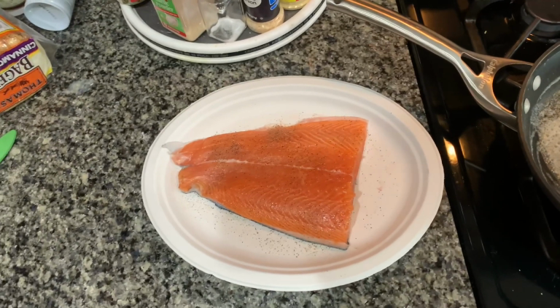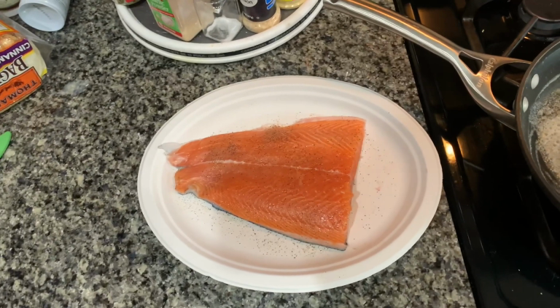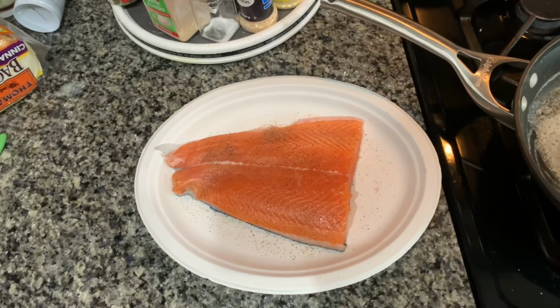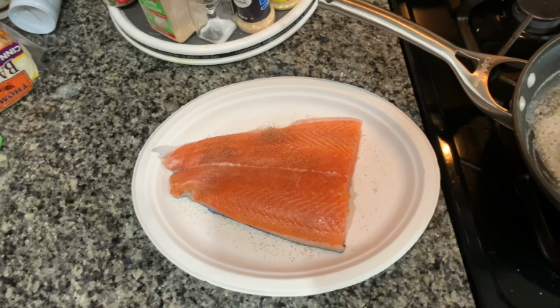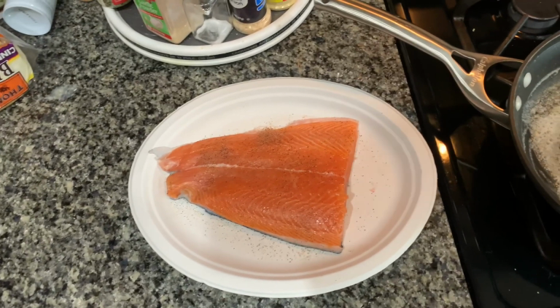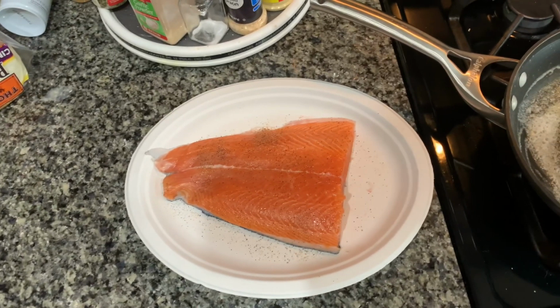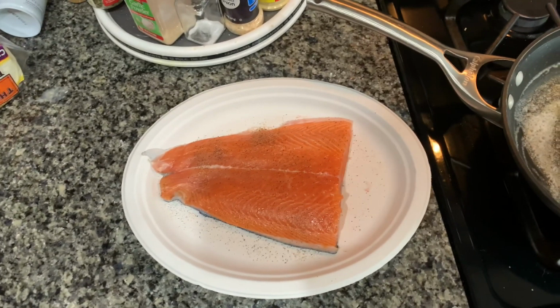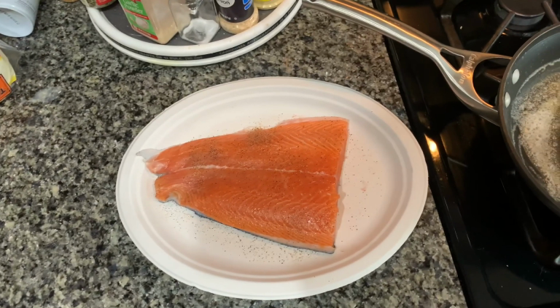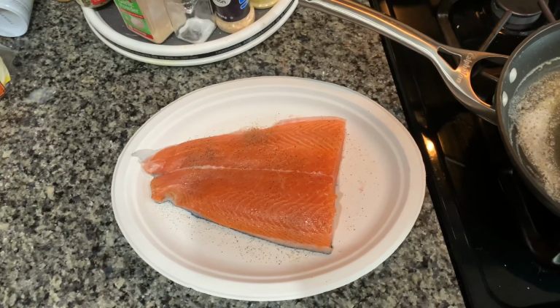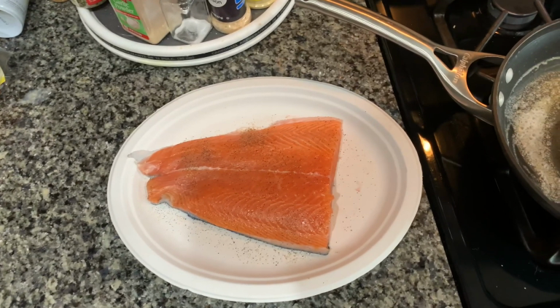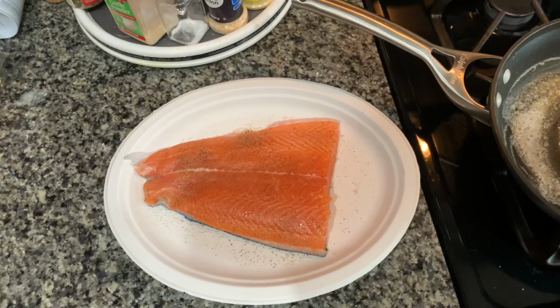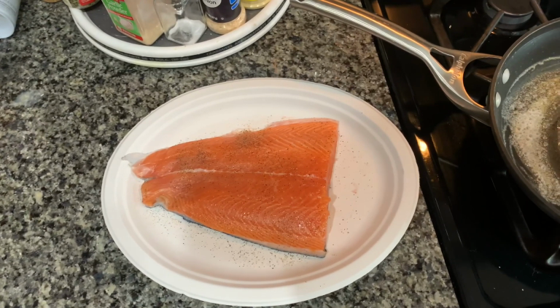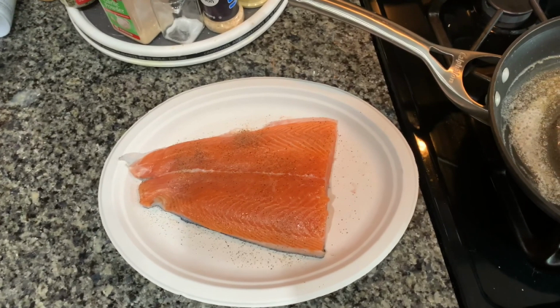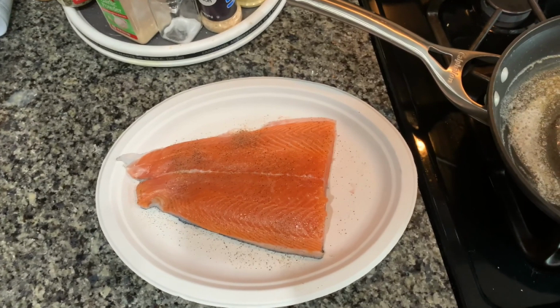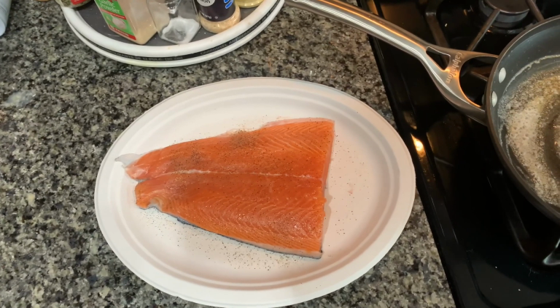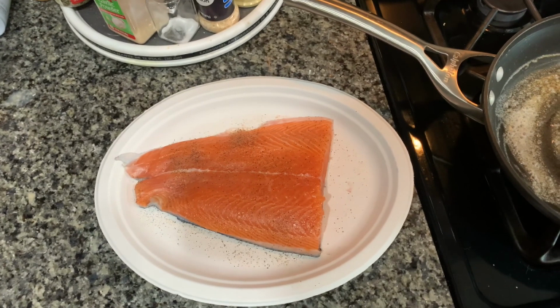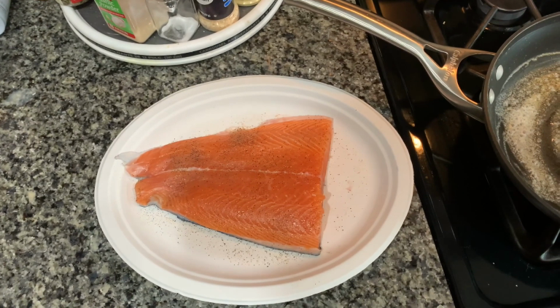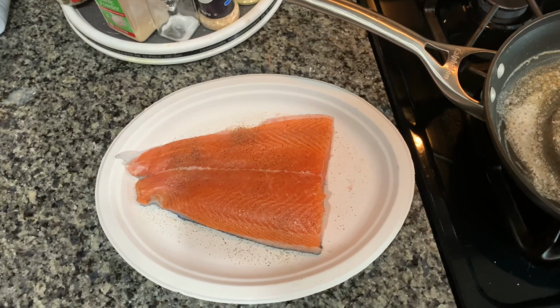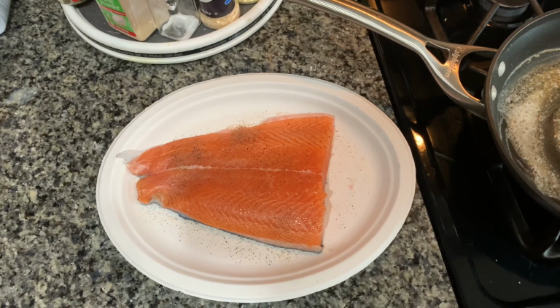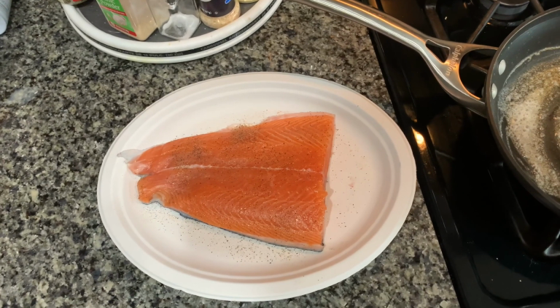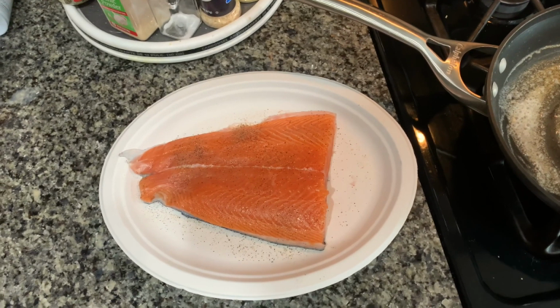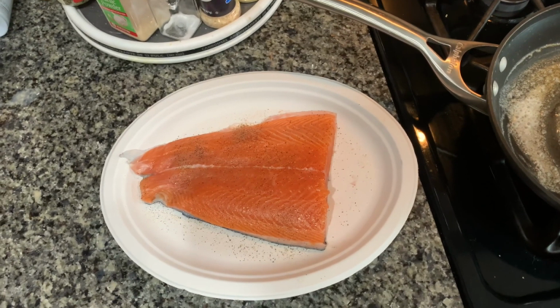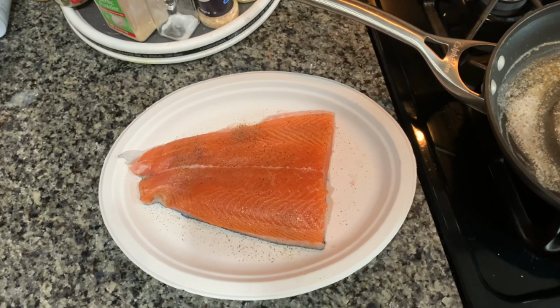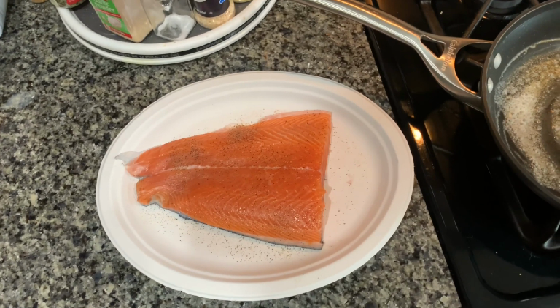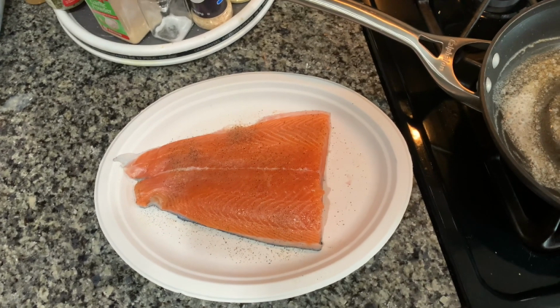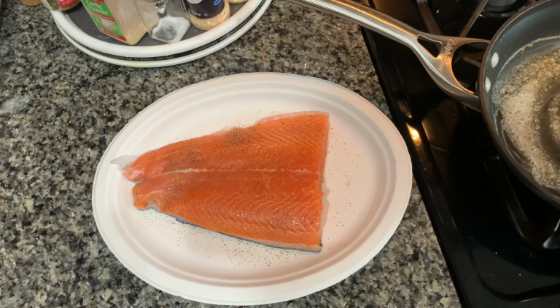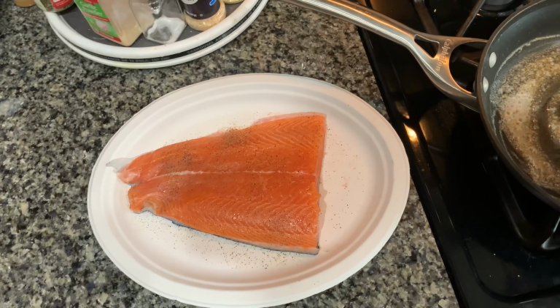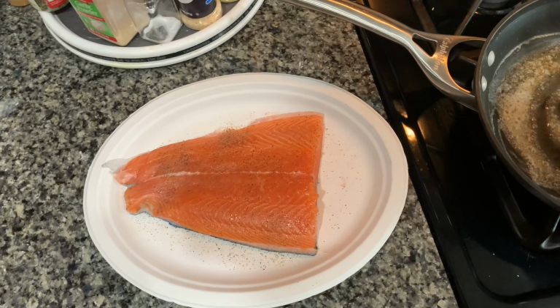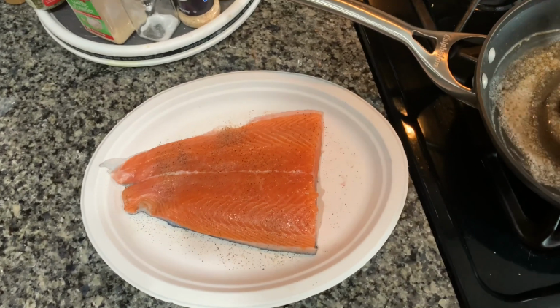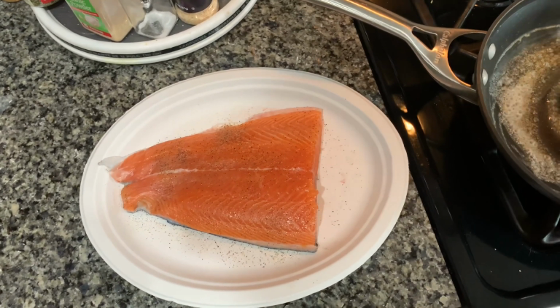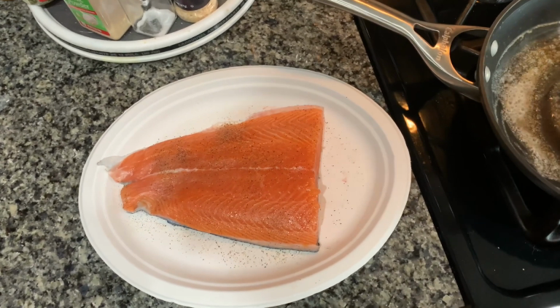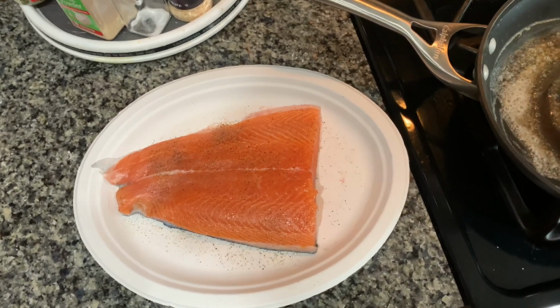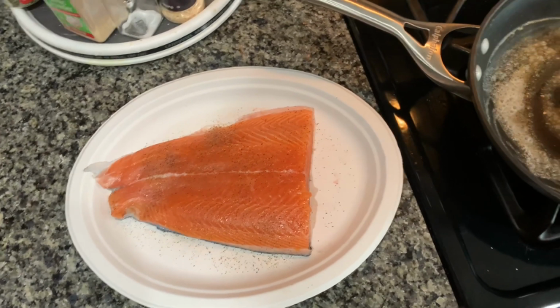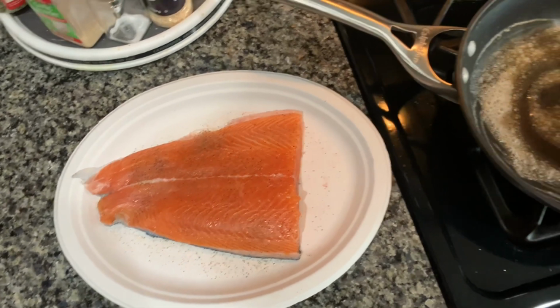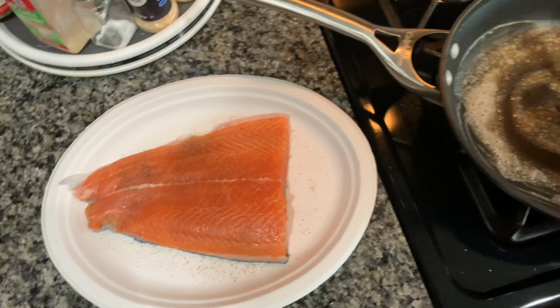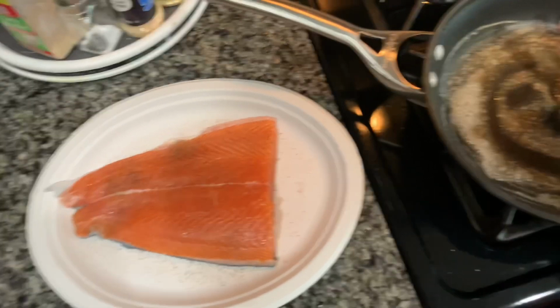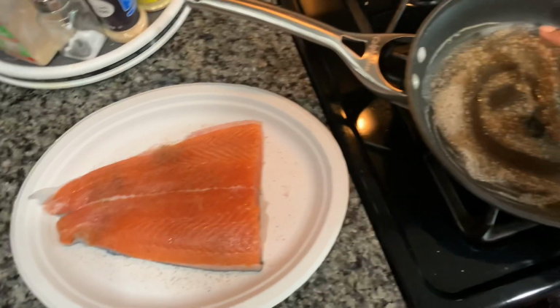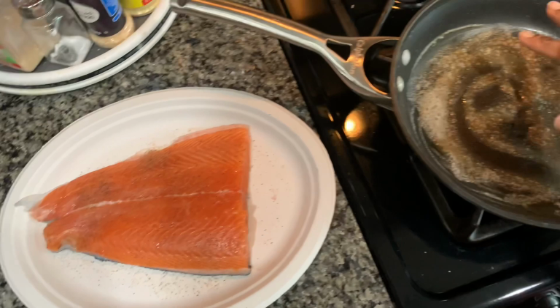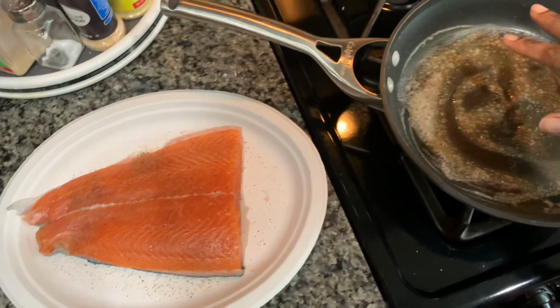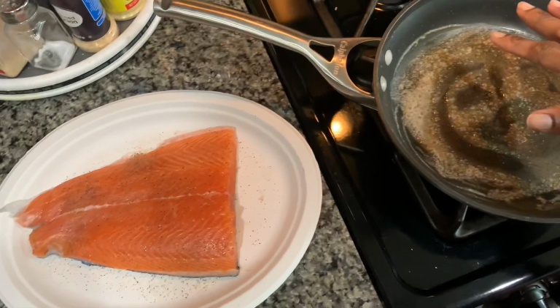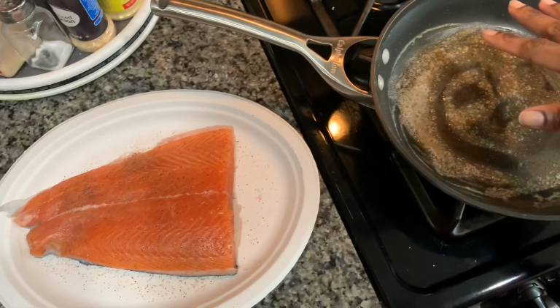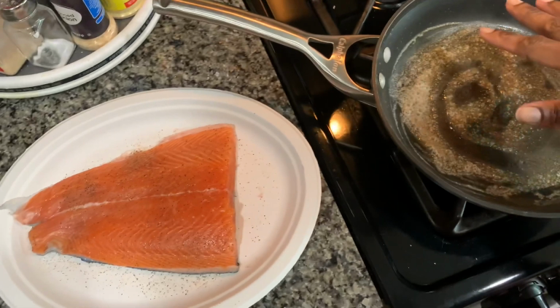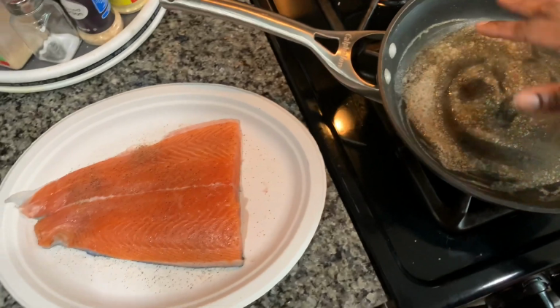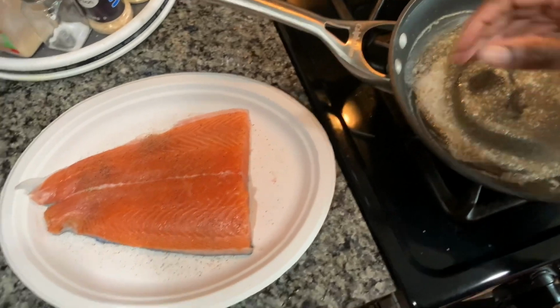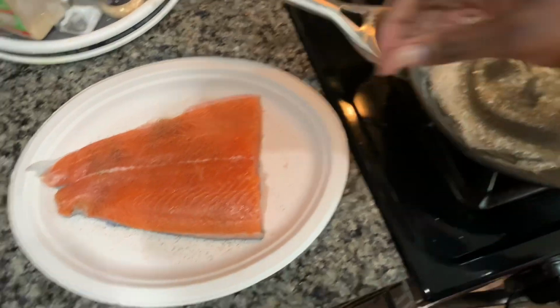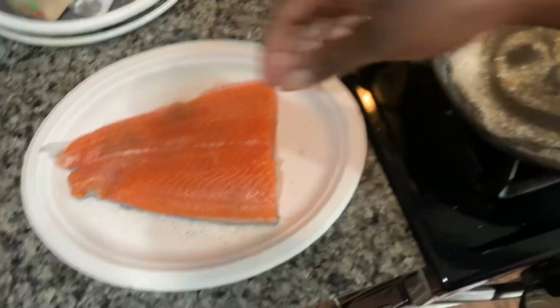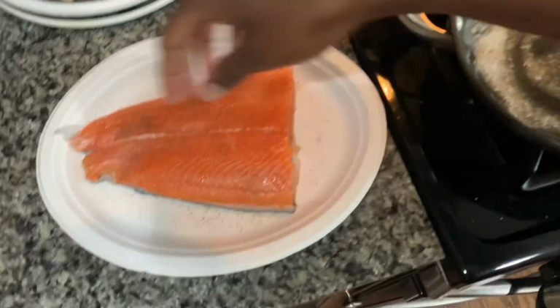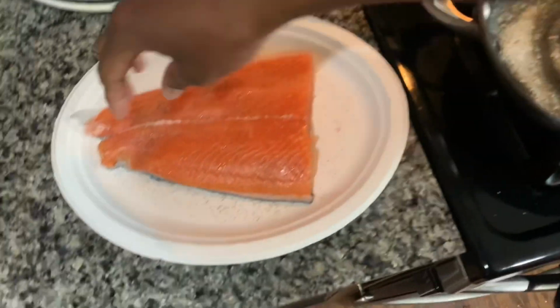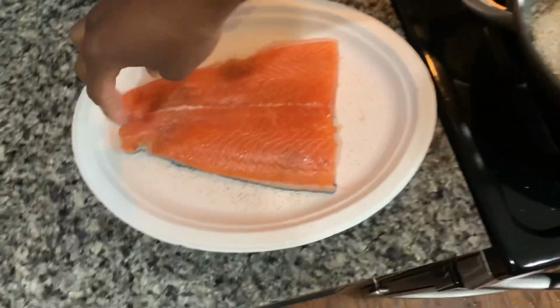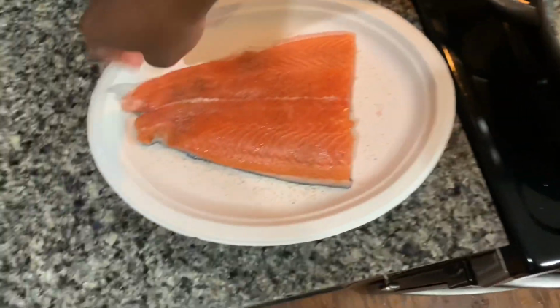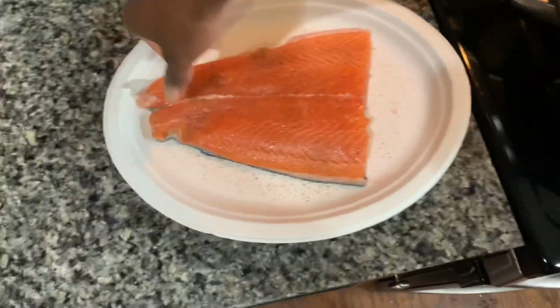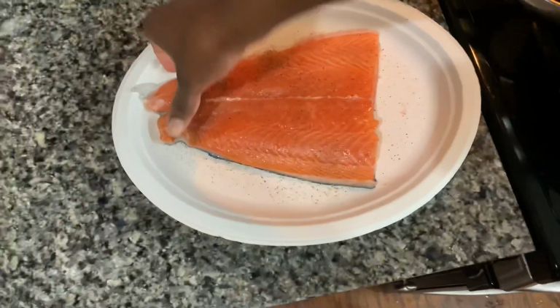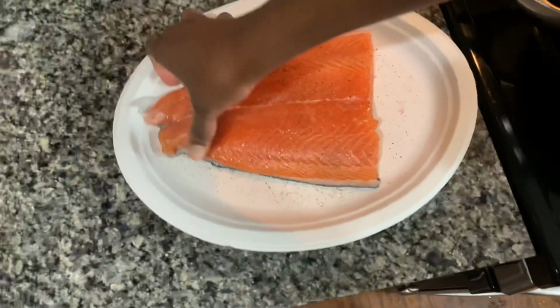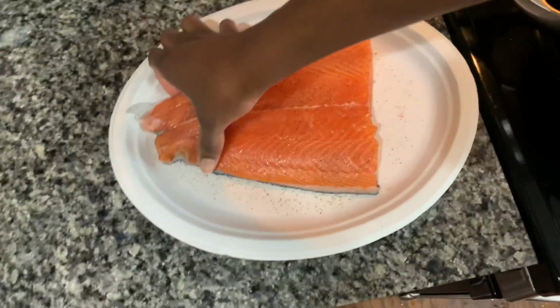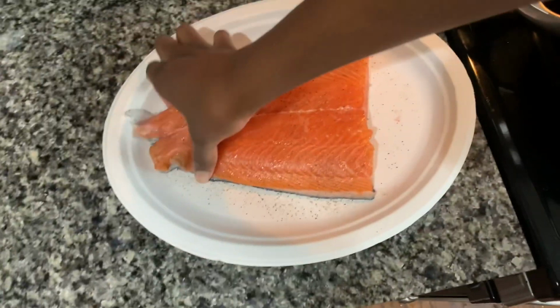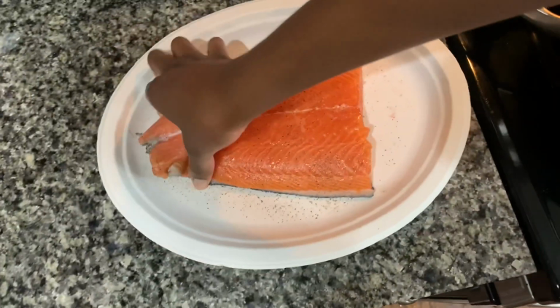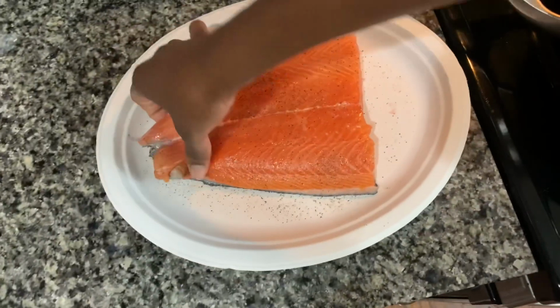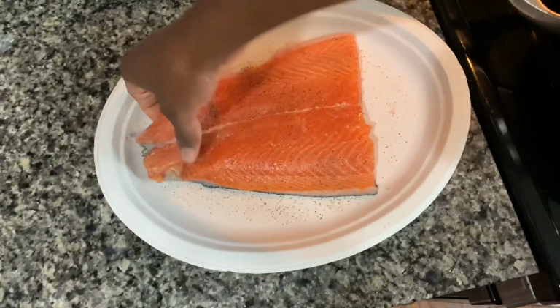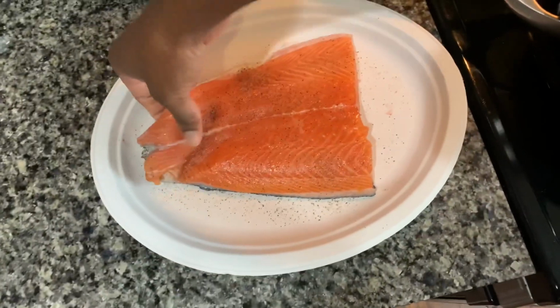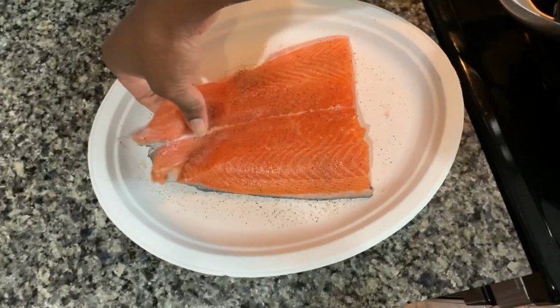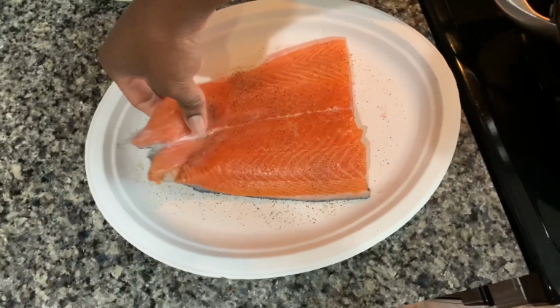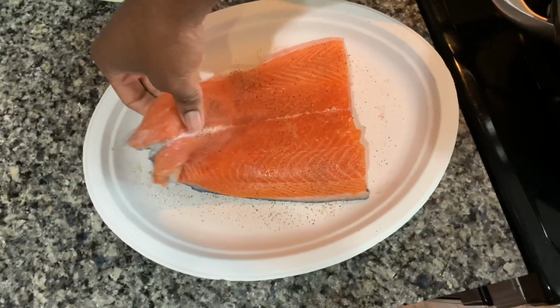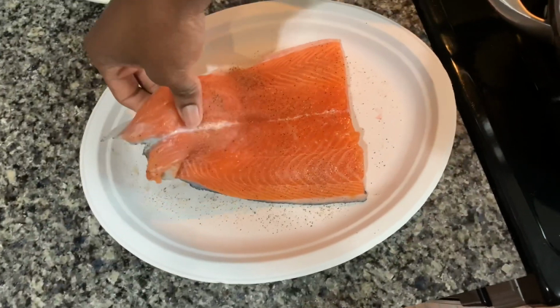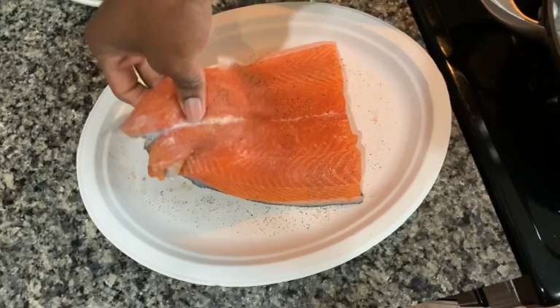The salmon is seasoned with some Himalayan pink salt and black pepper. I have some butter browning in a skillet.